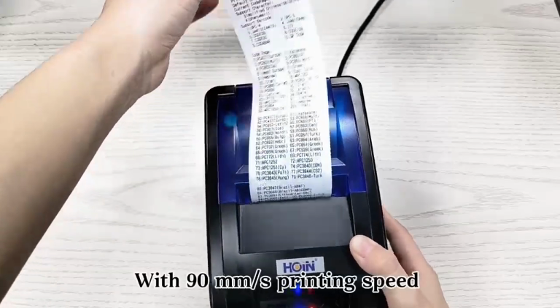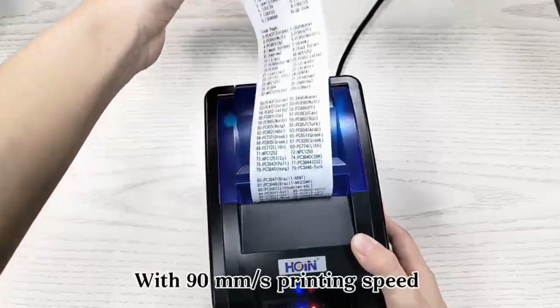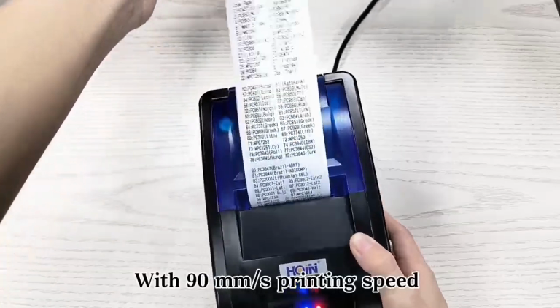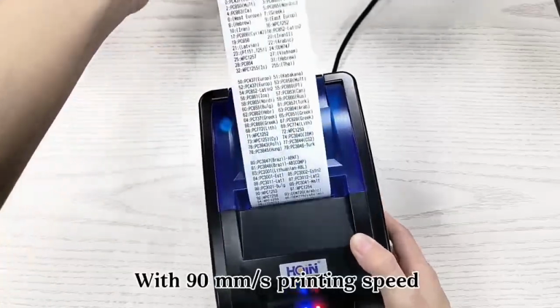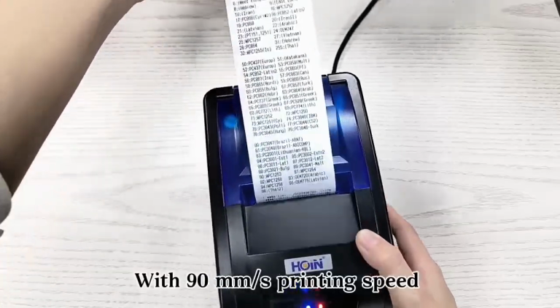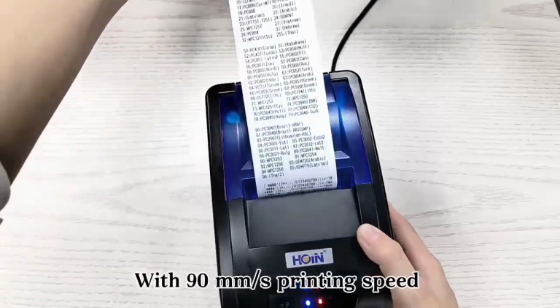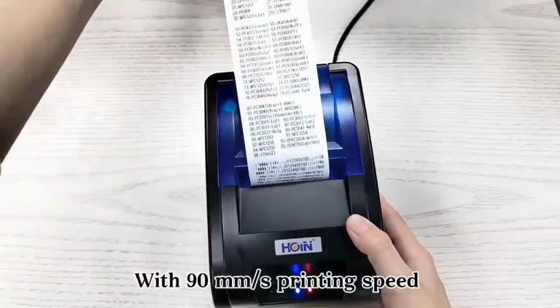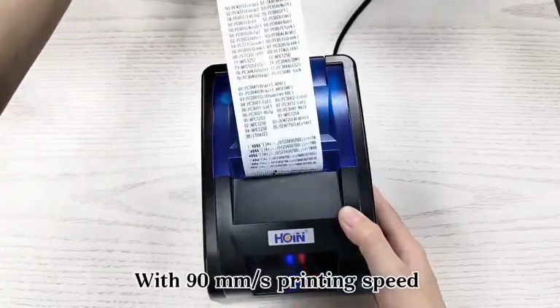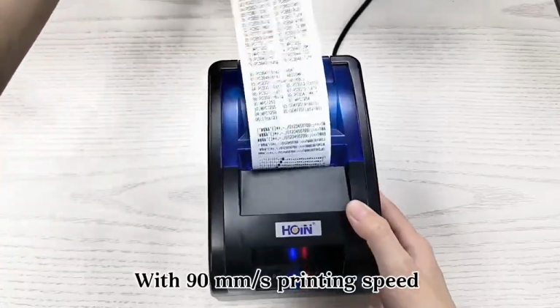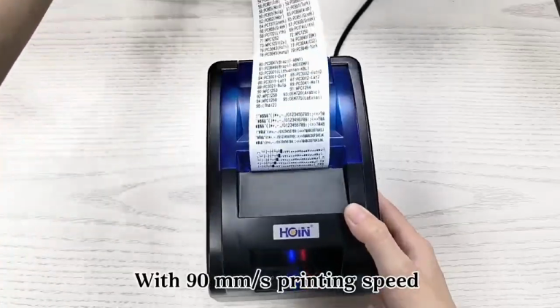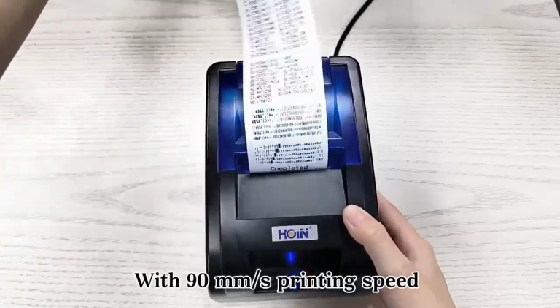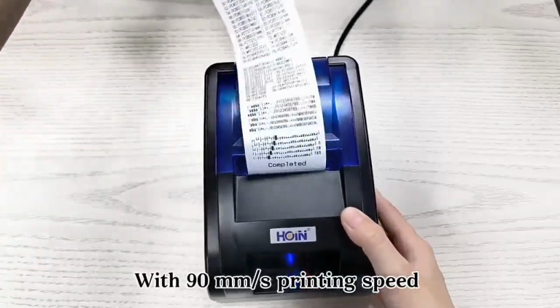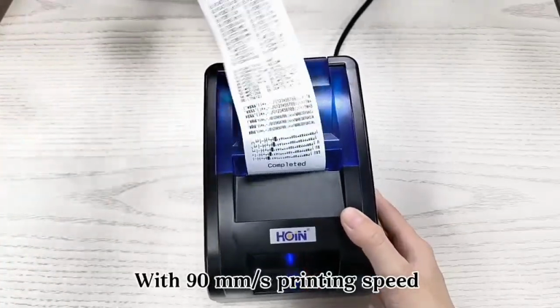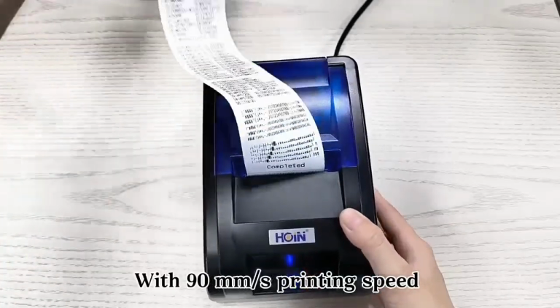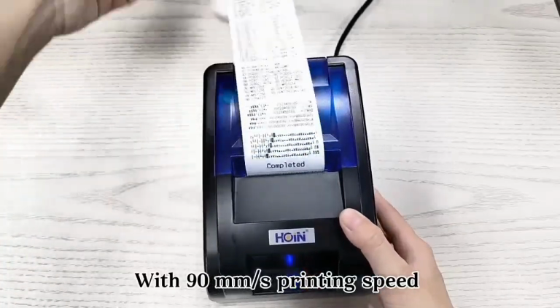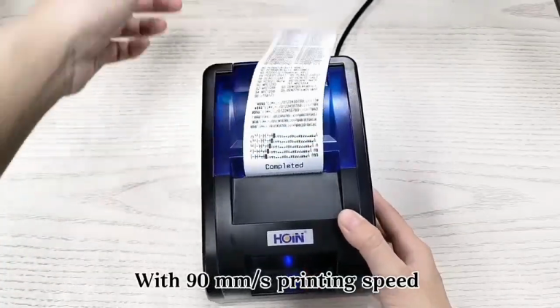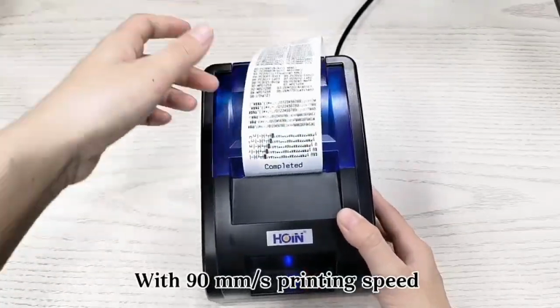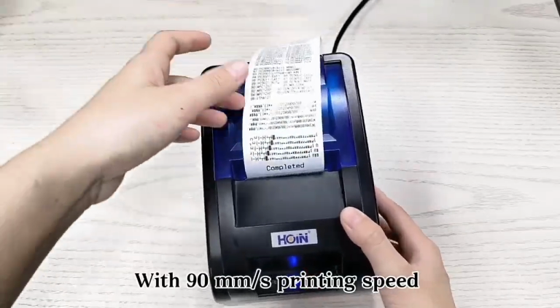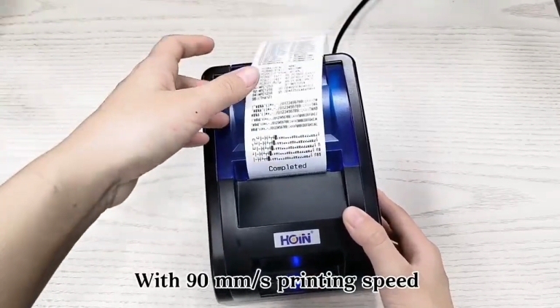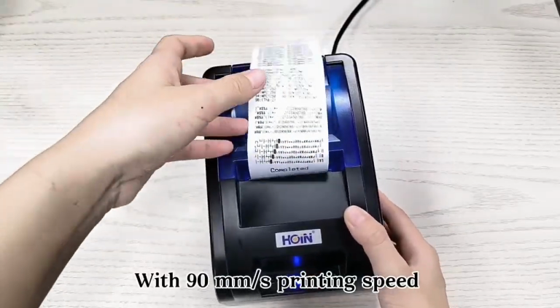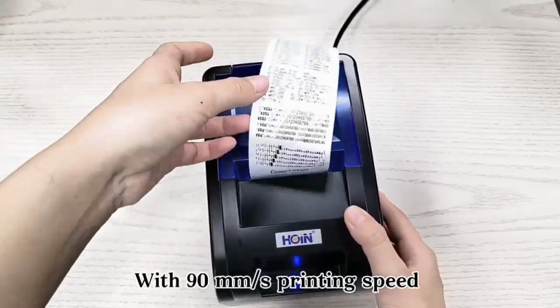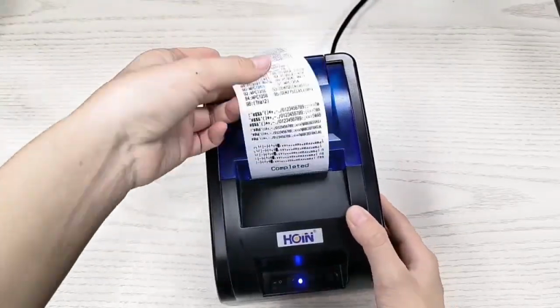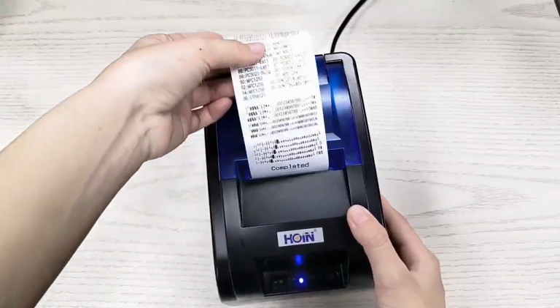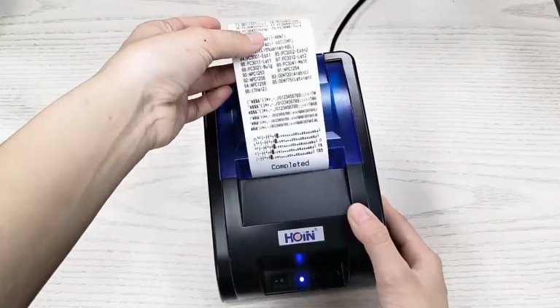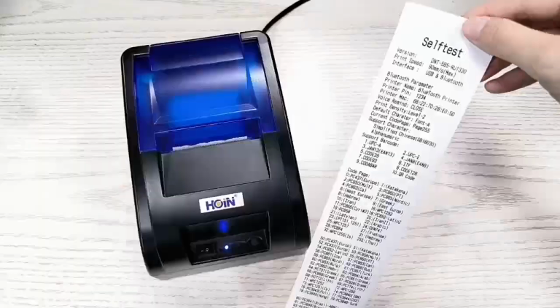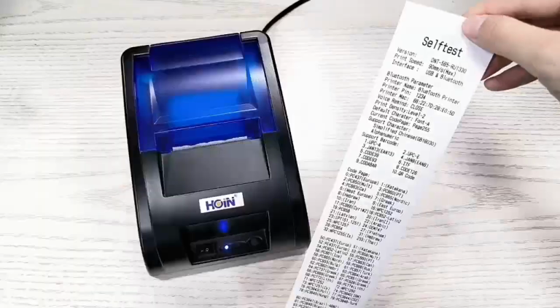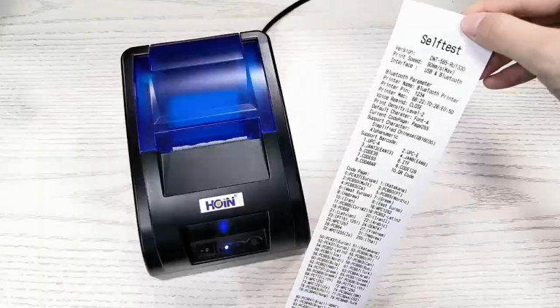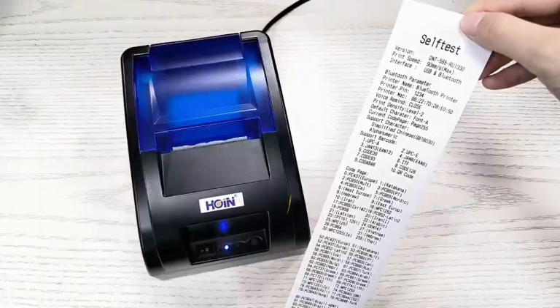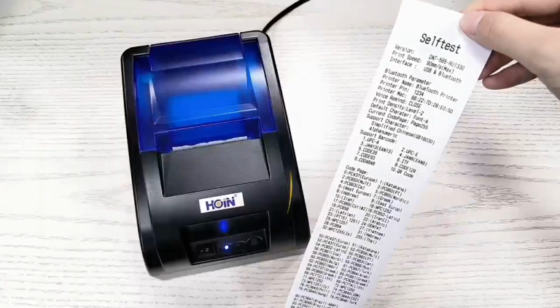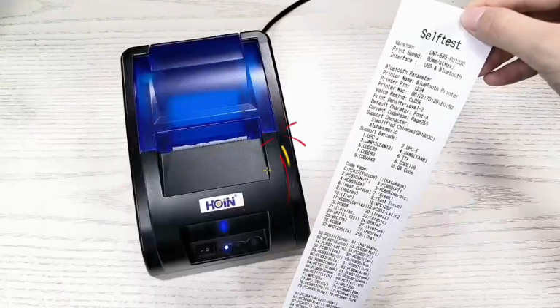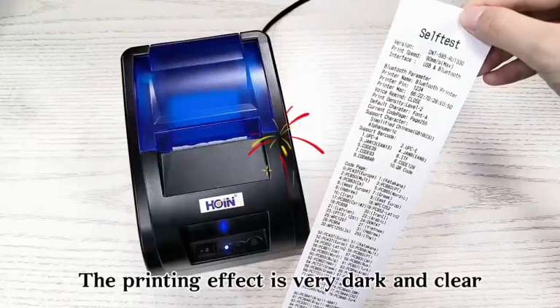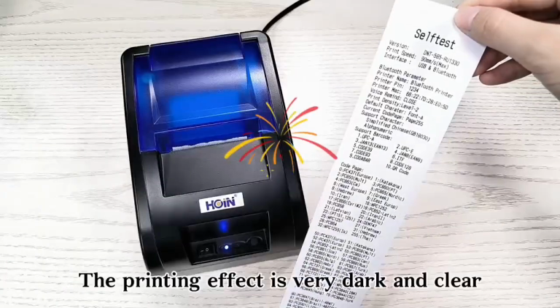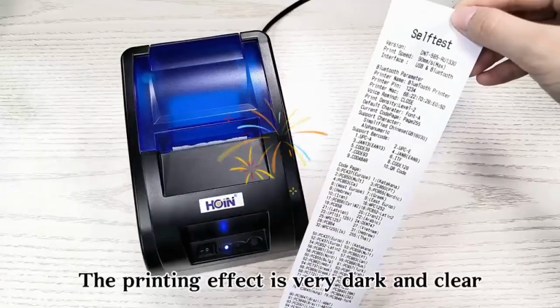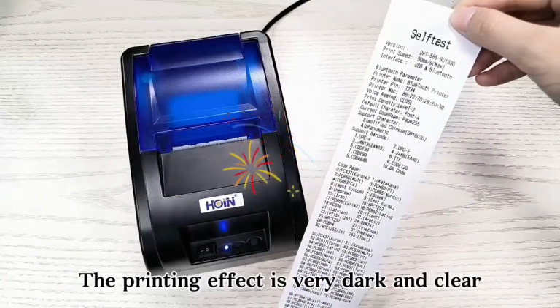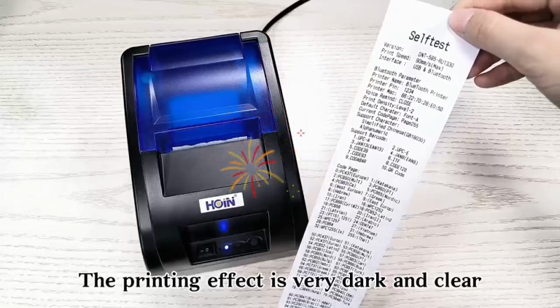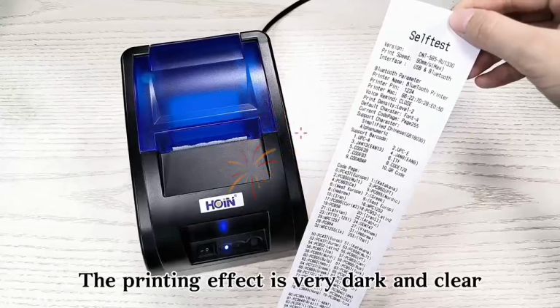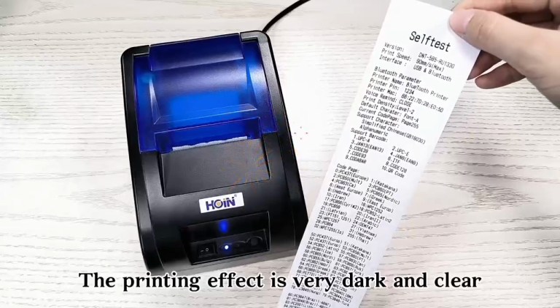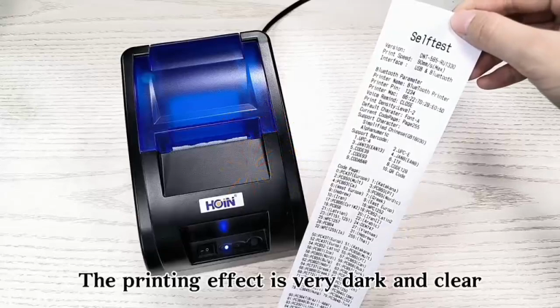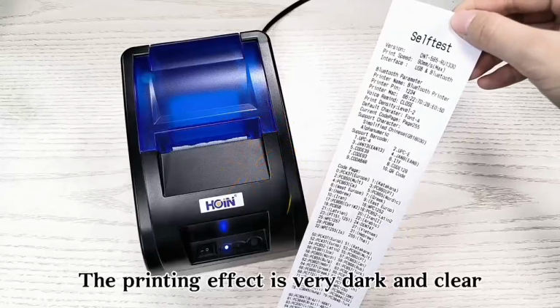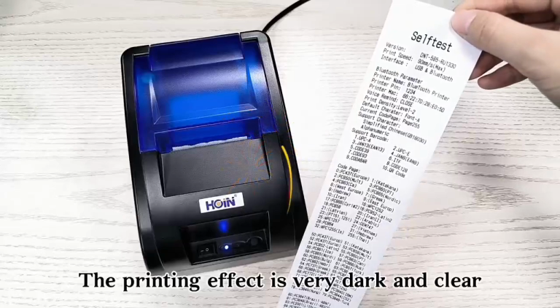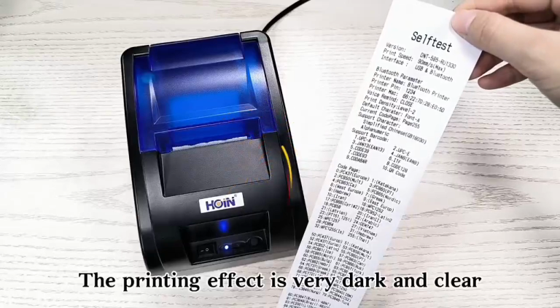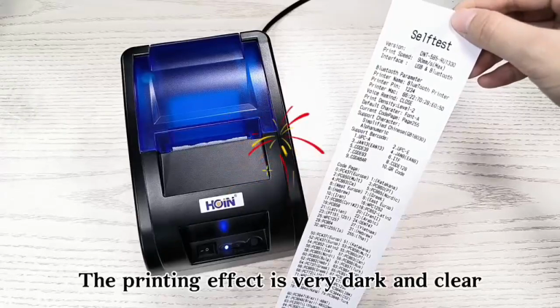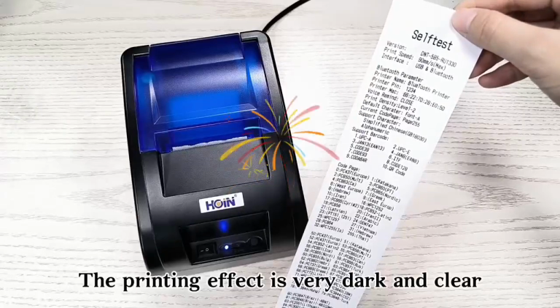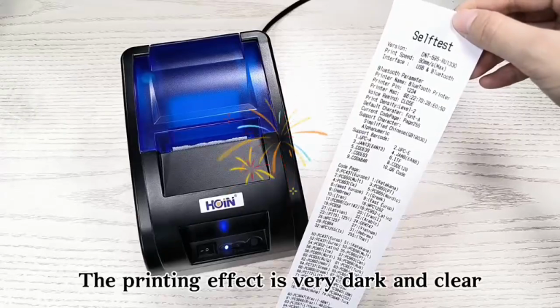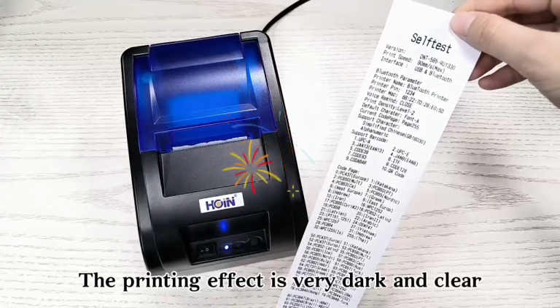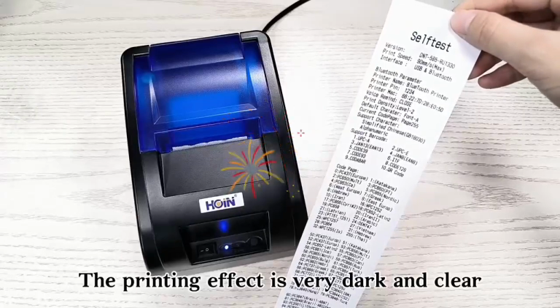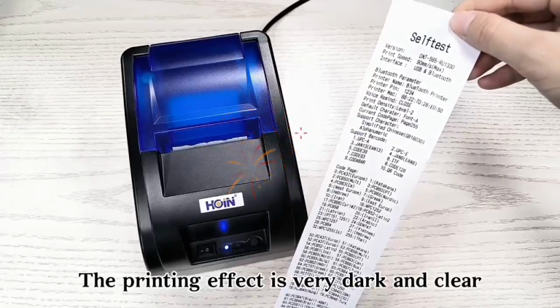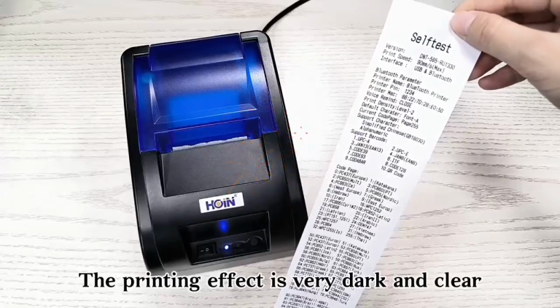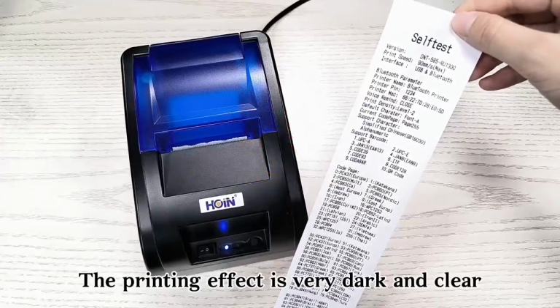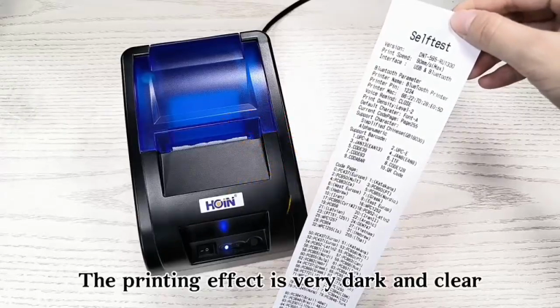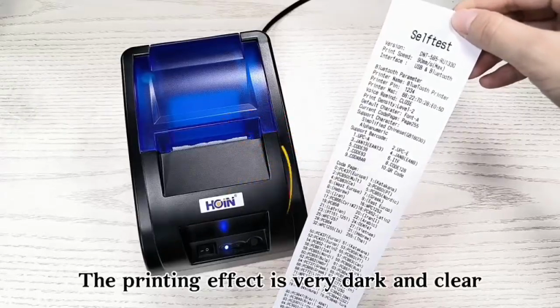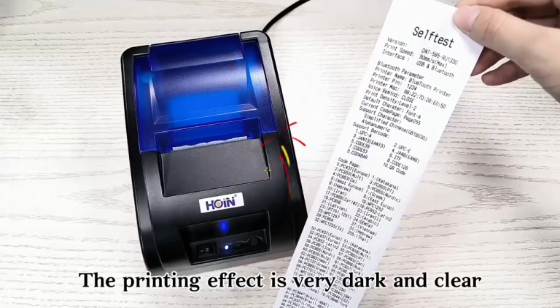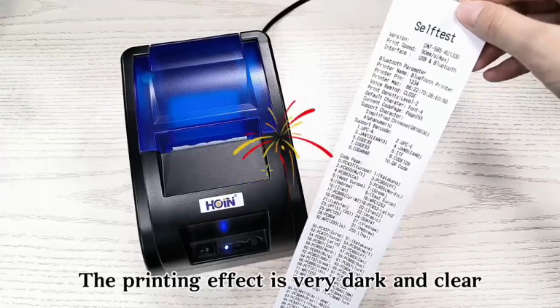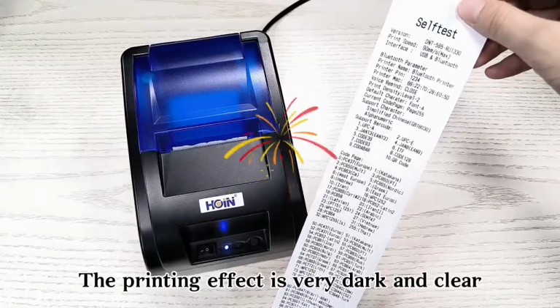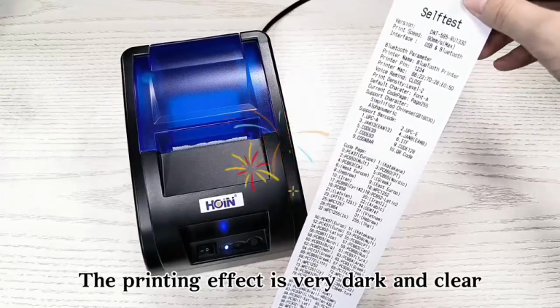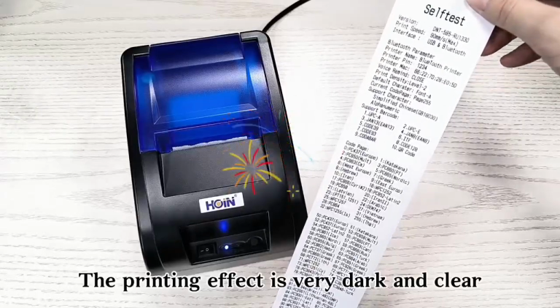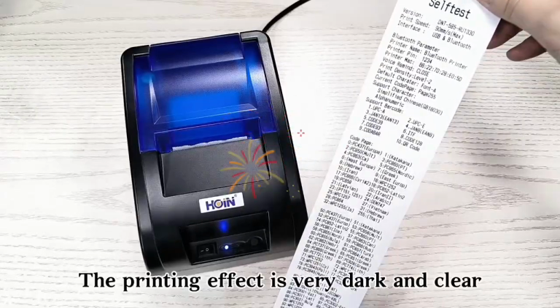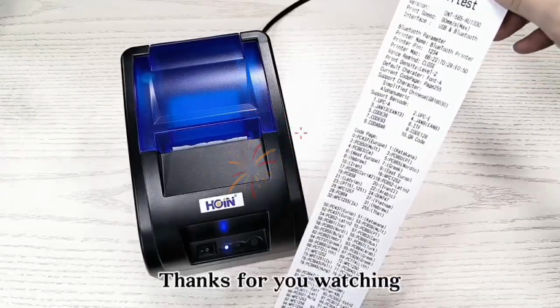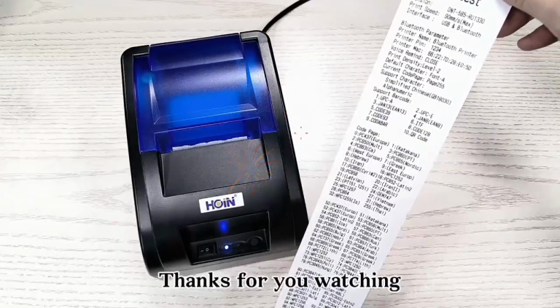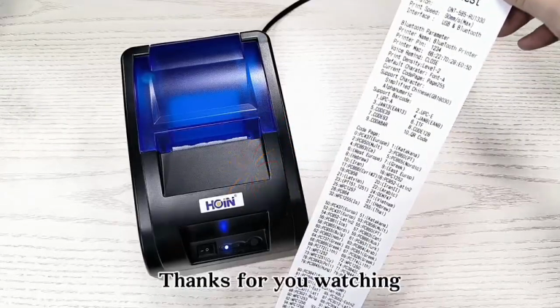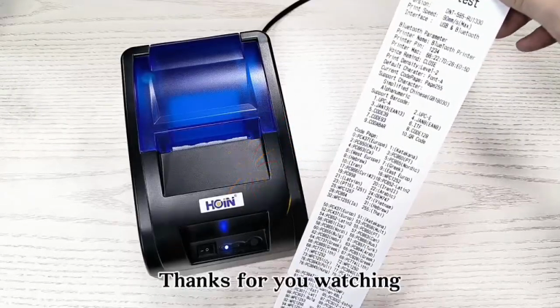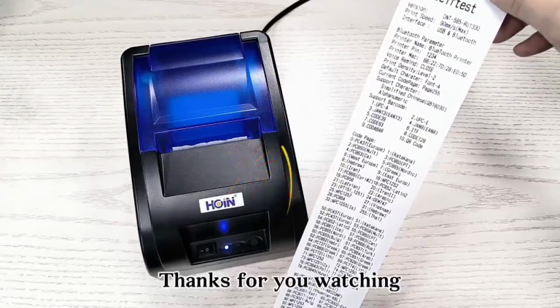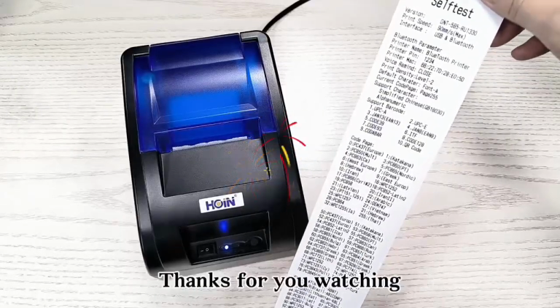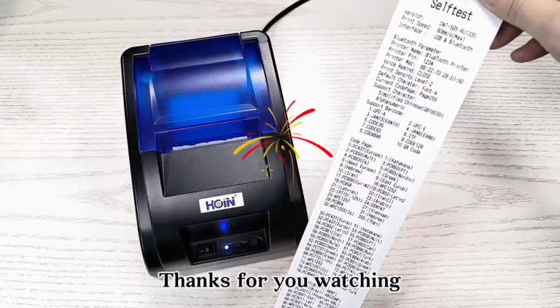With 90 millimeter per second printing speed, the printing effect is very dark and clear. Thanks for watching.